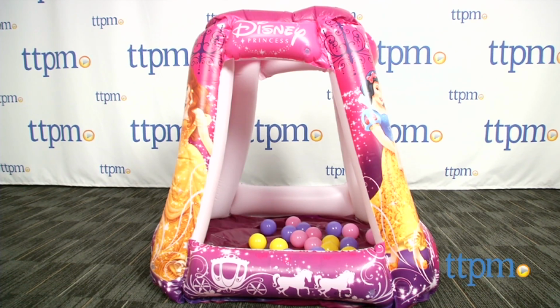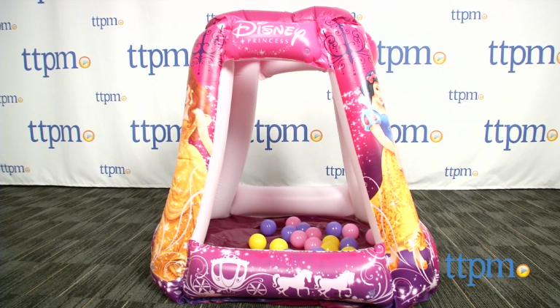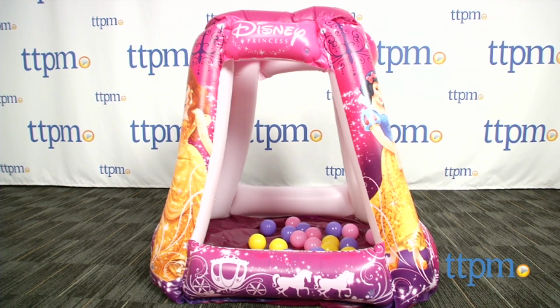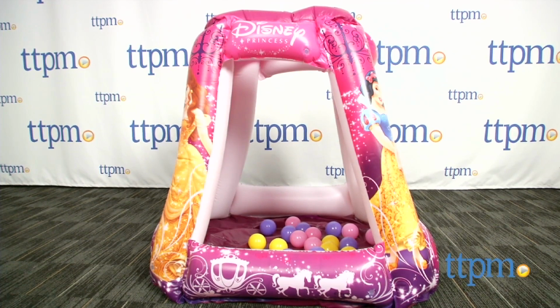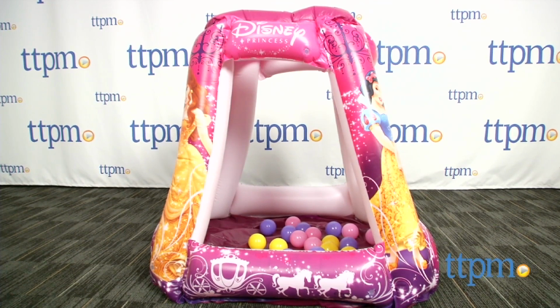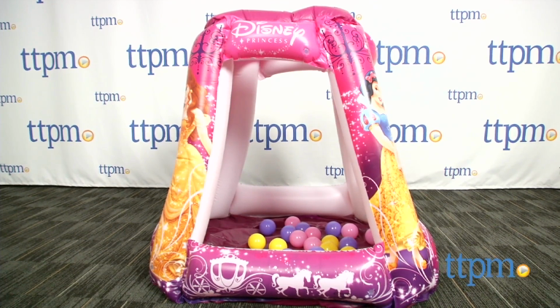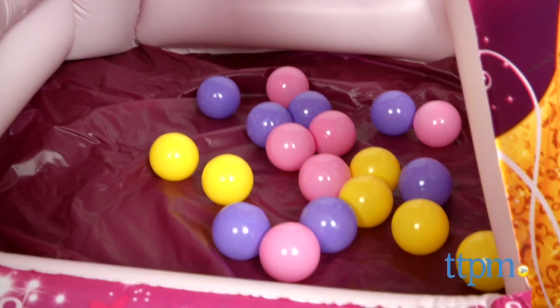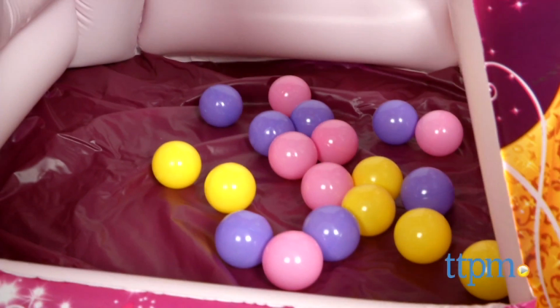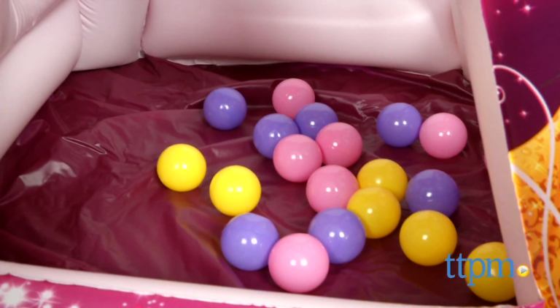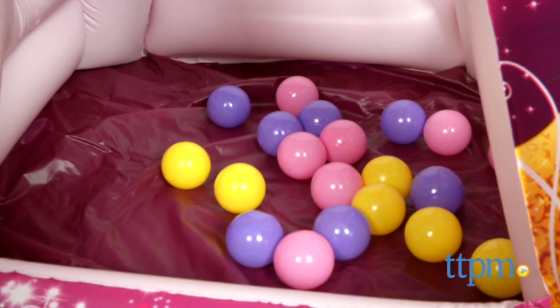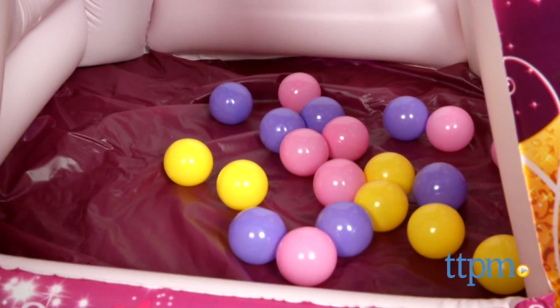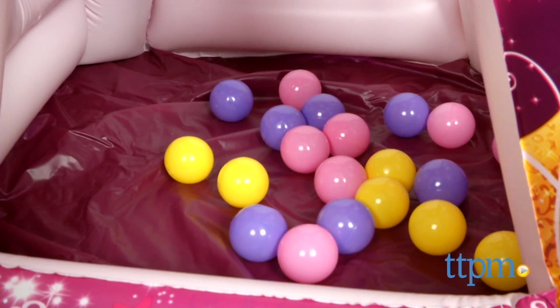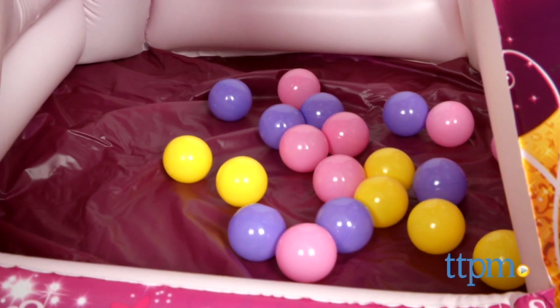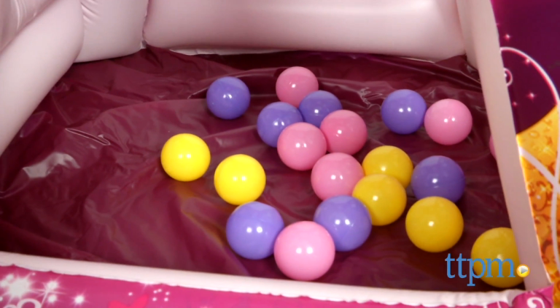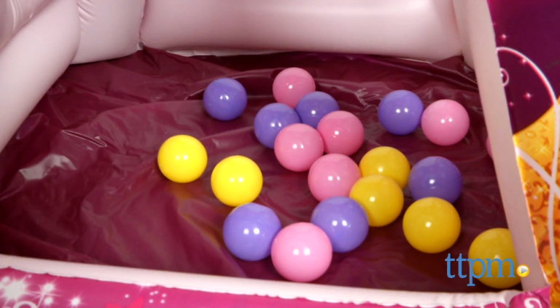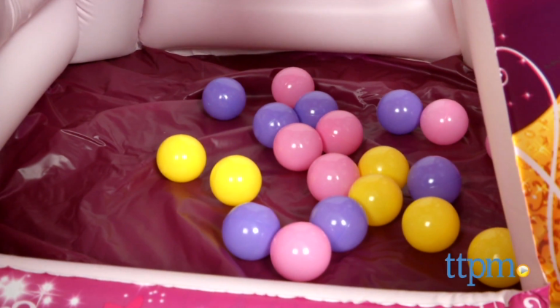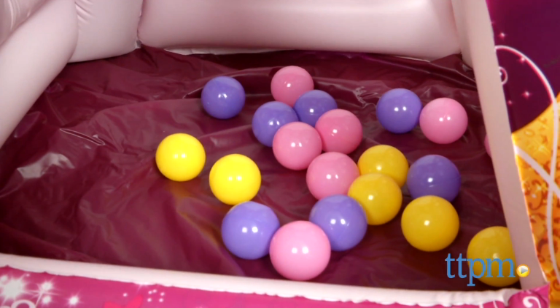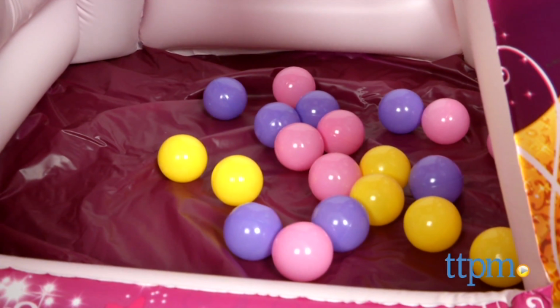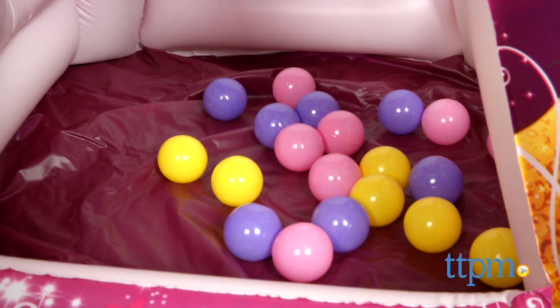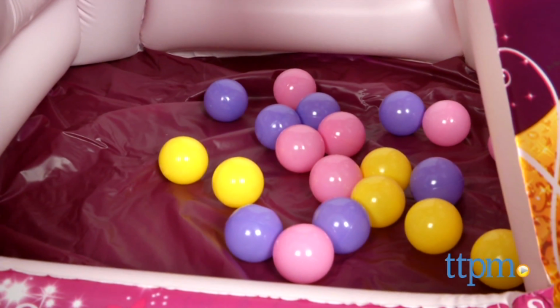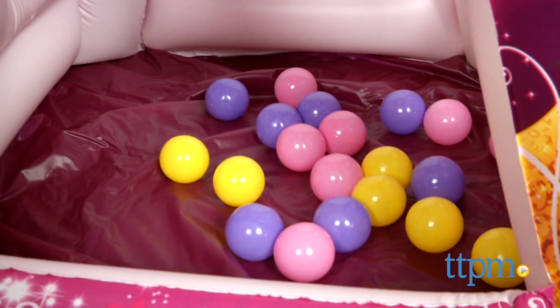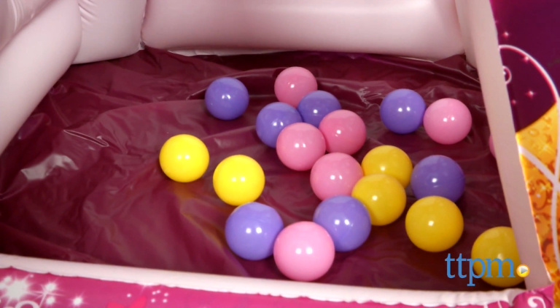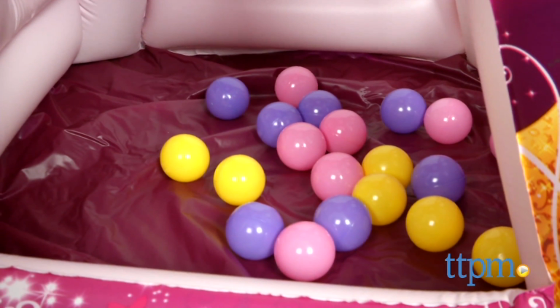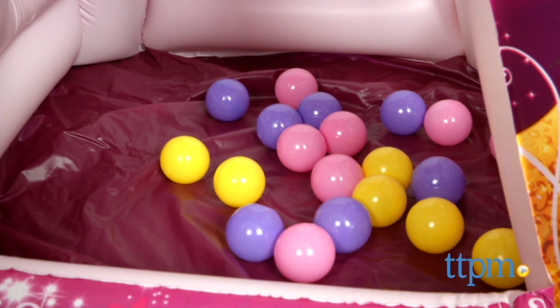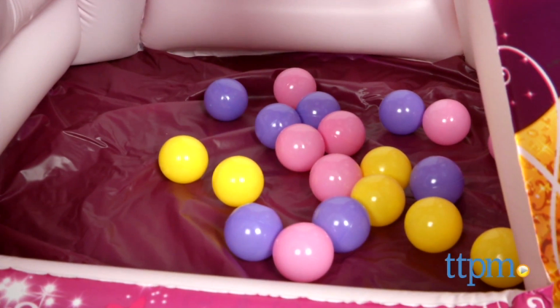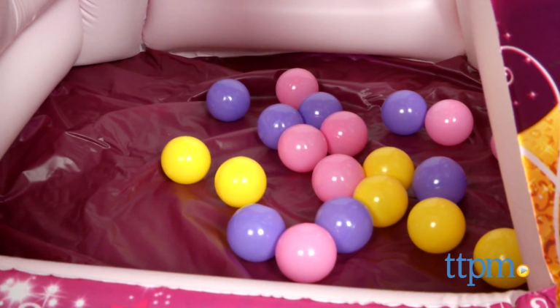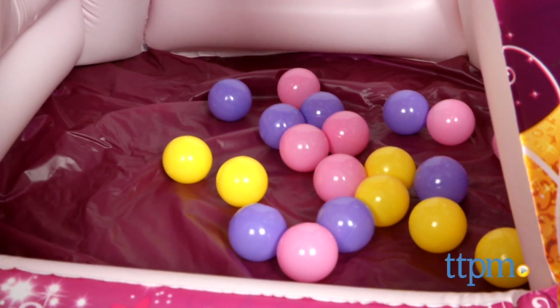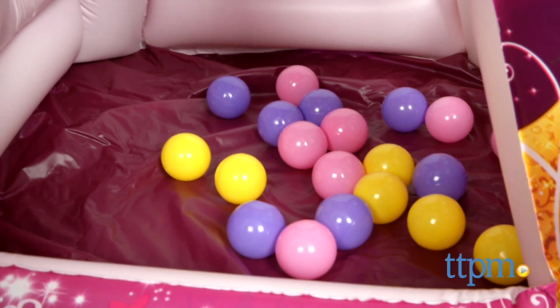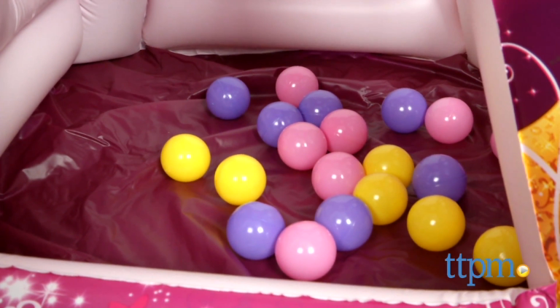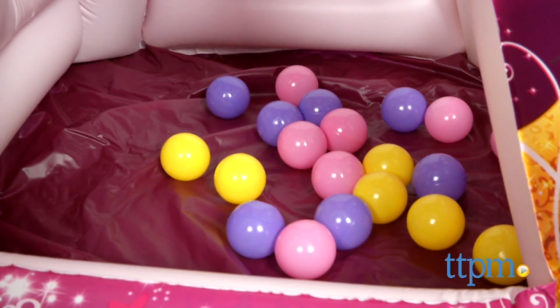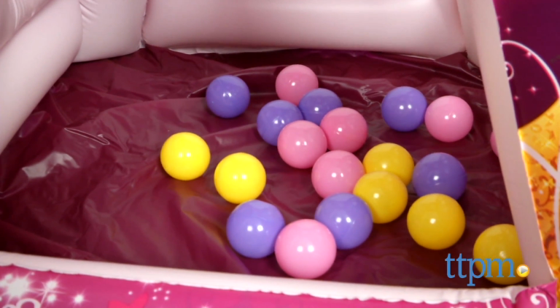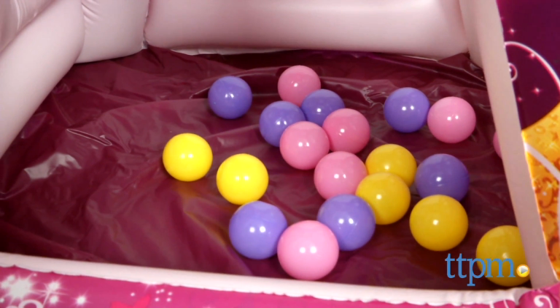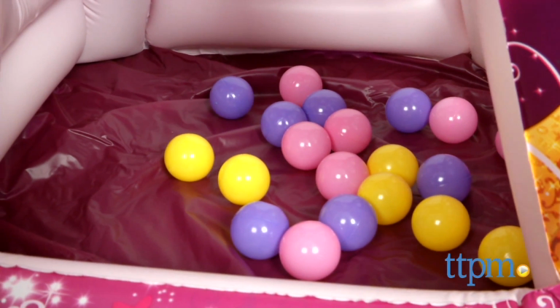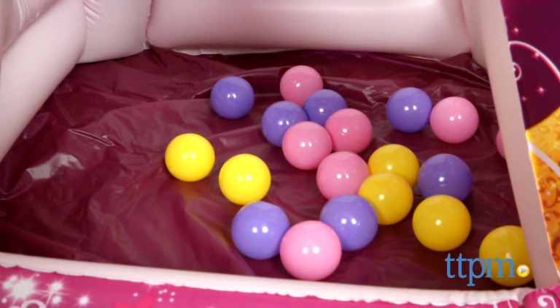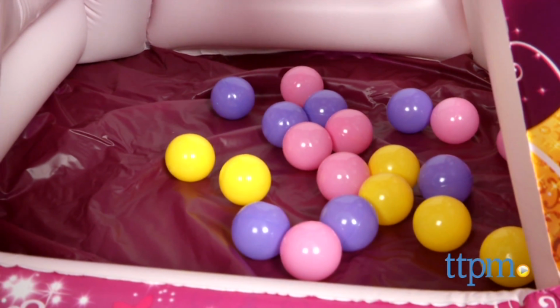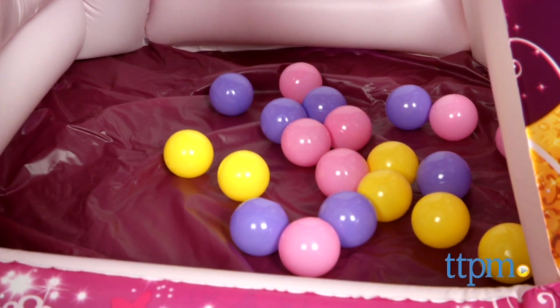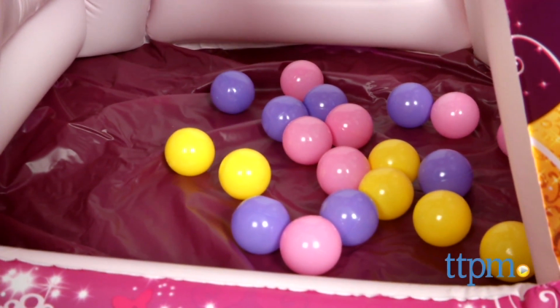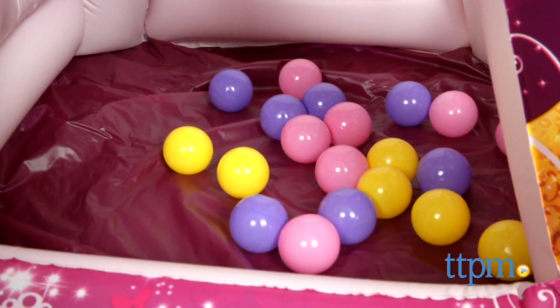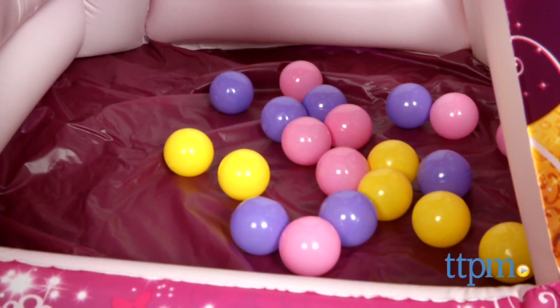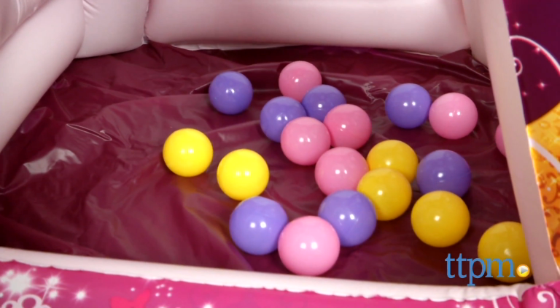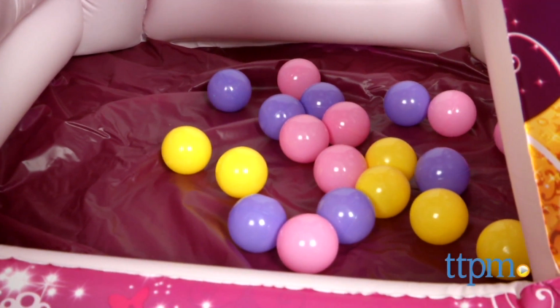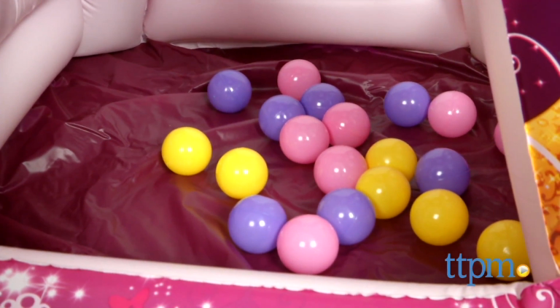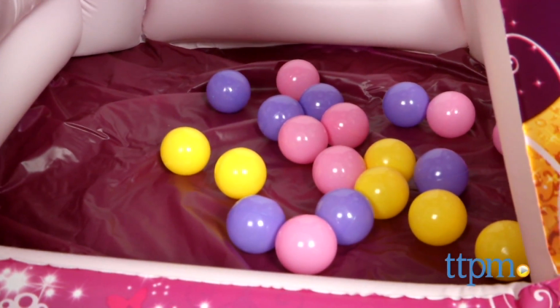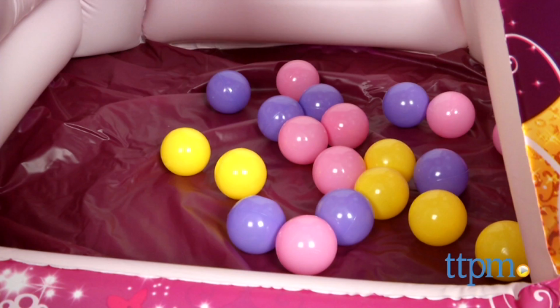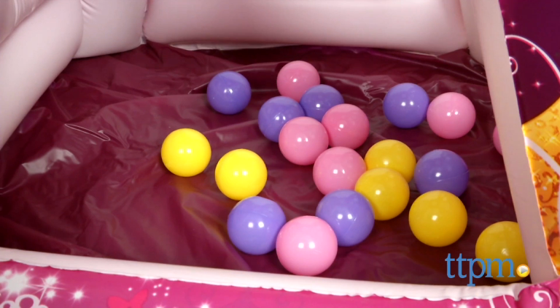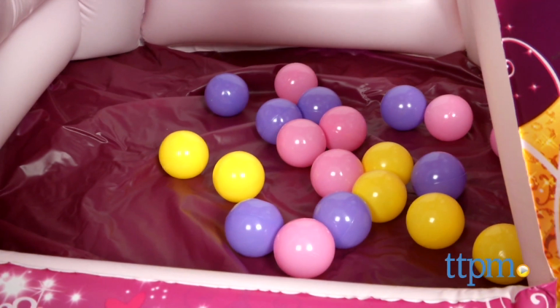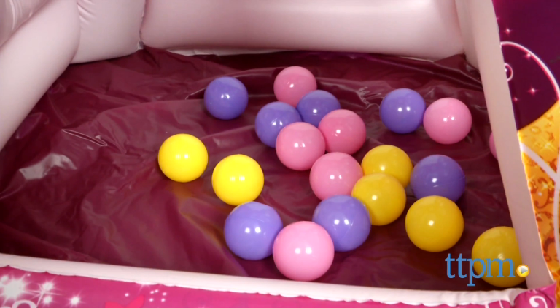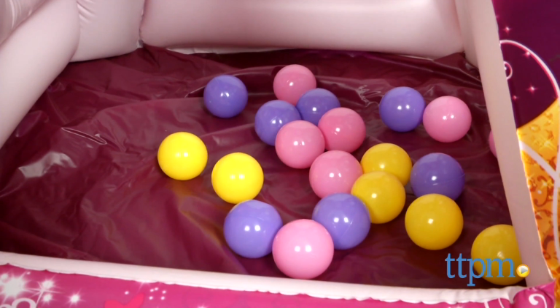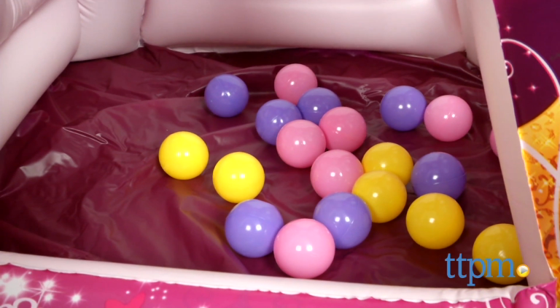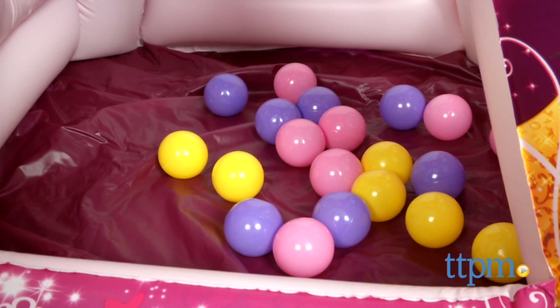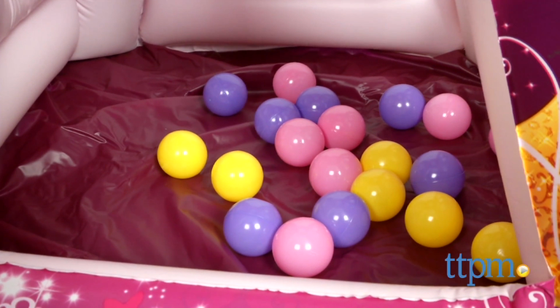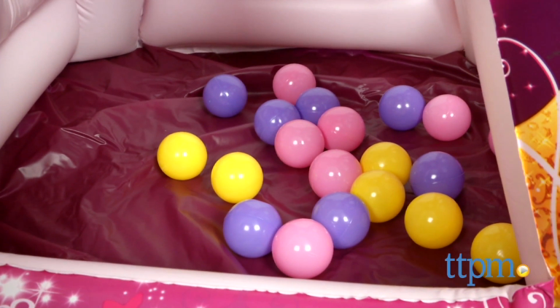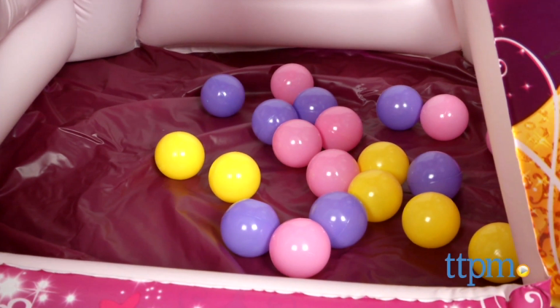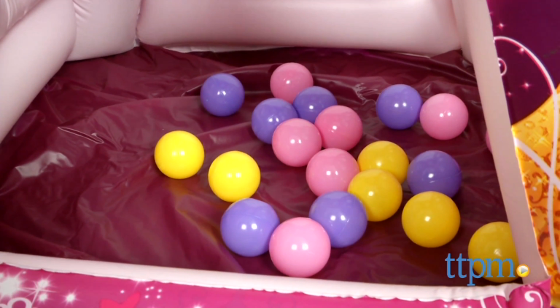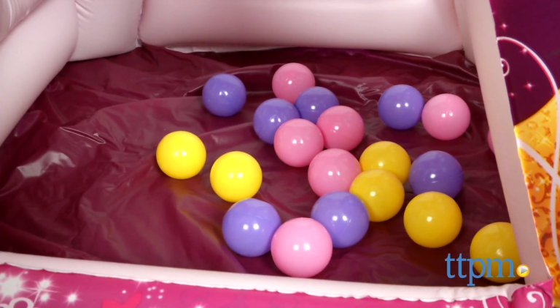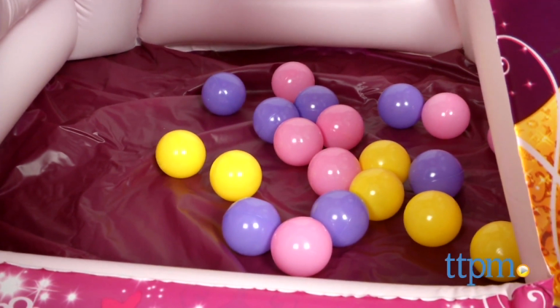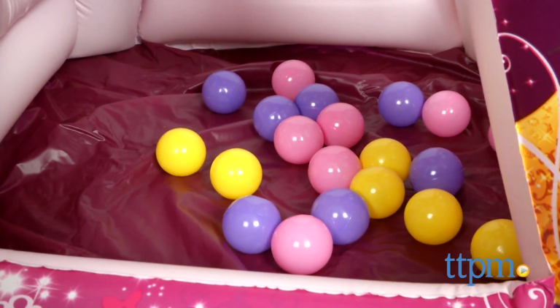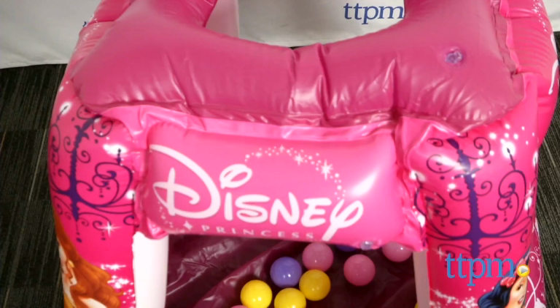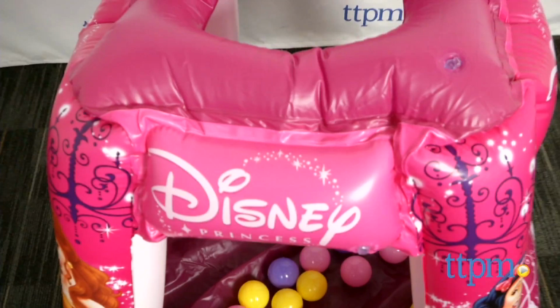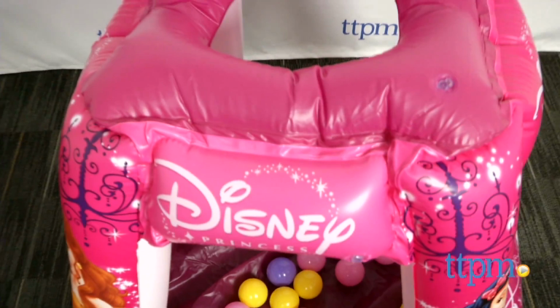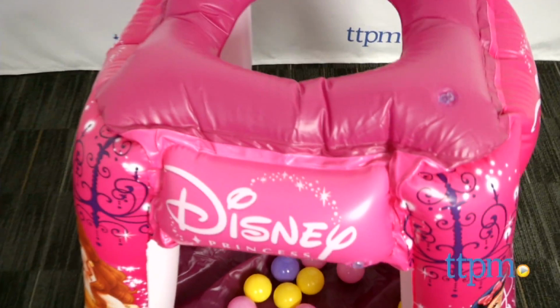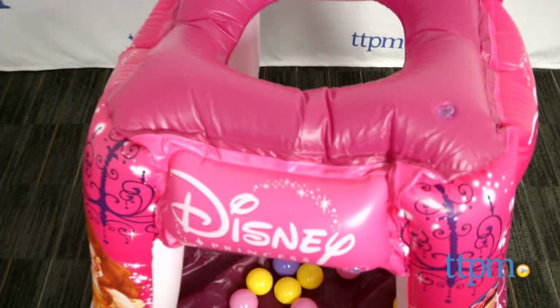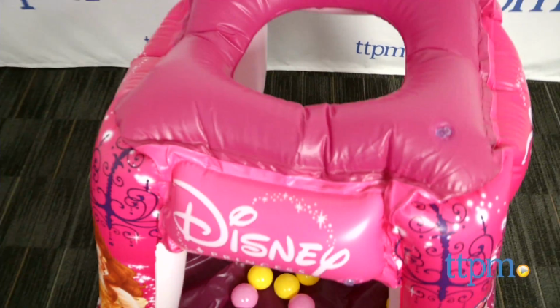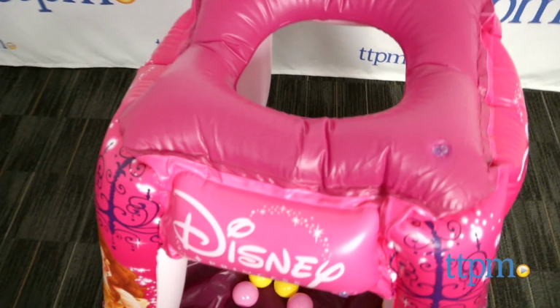Once inflated, the base should measure 34 by 34 inches and it should be 33 and a half inches tall.